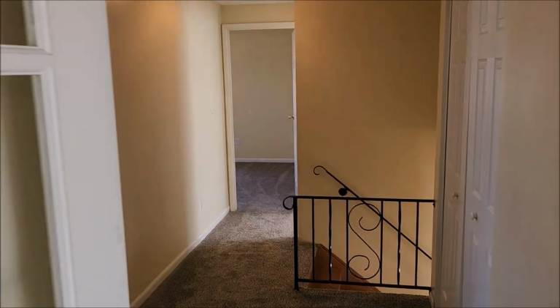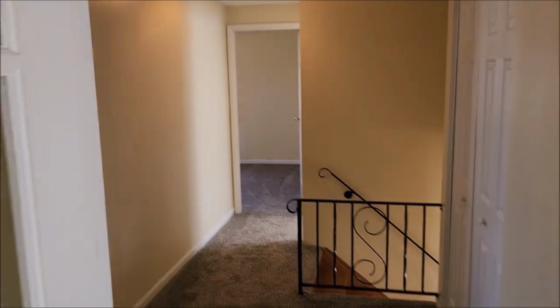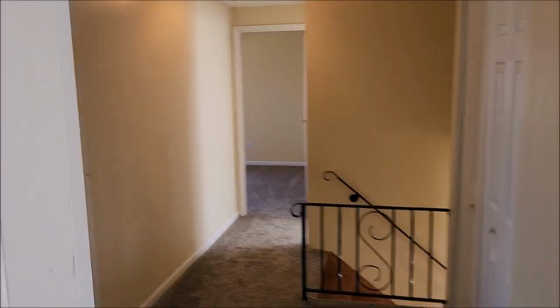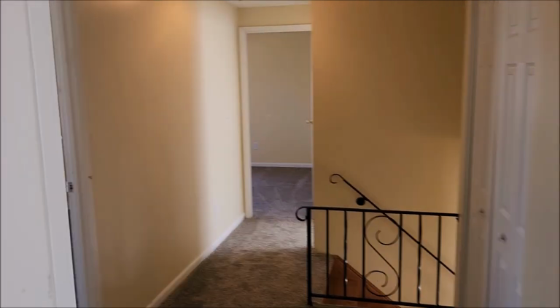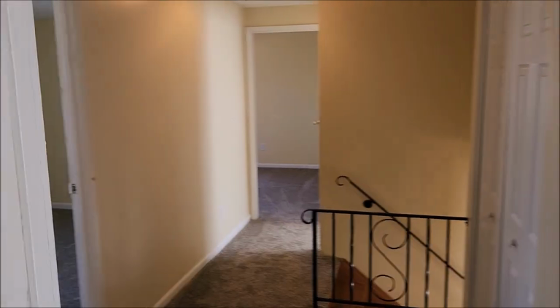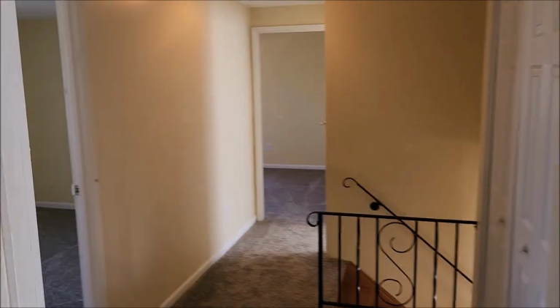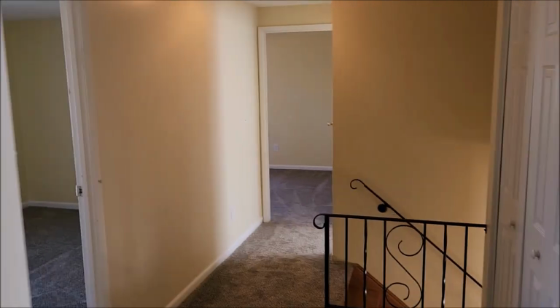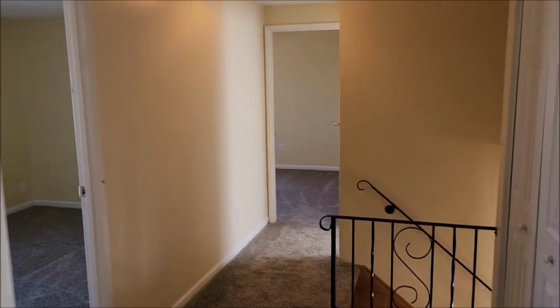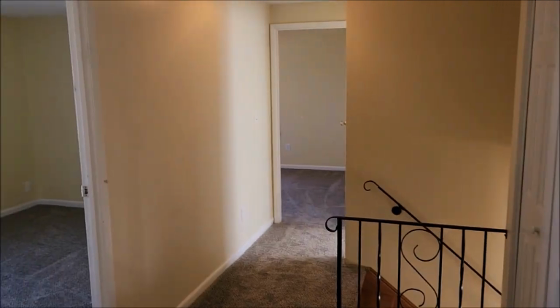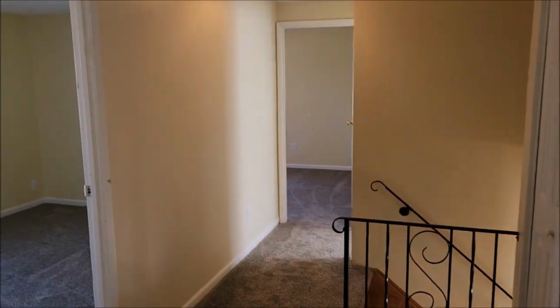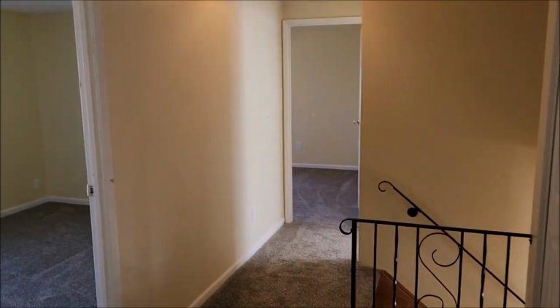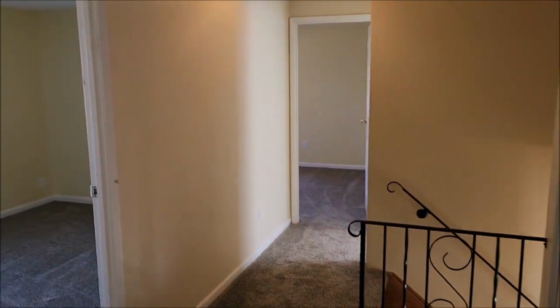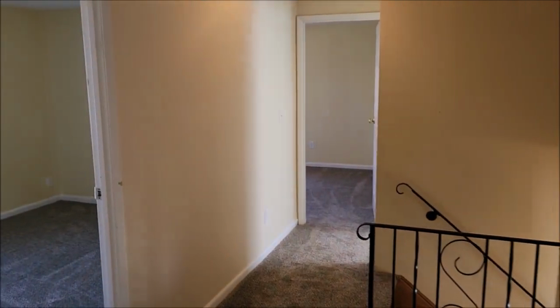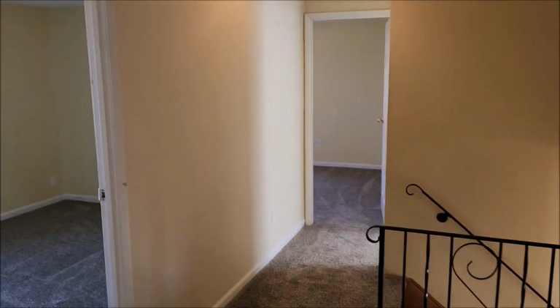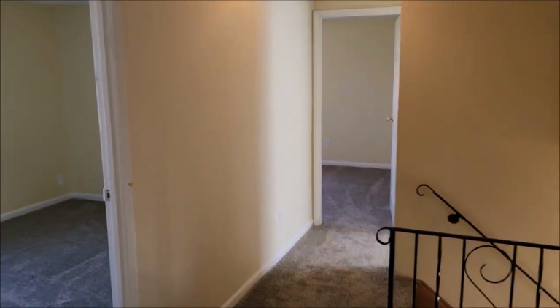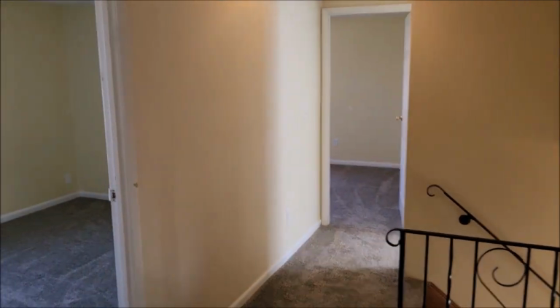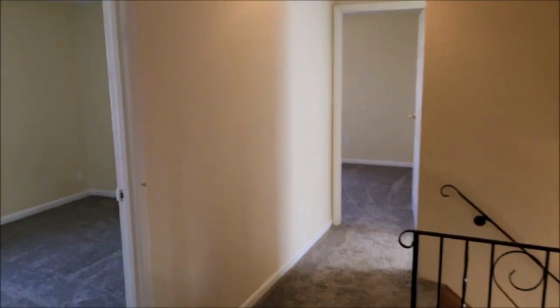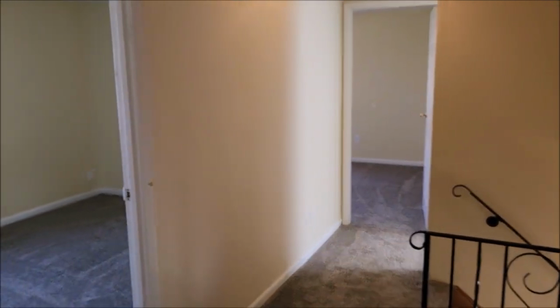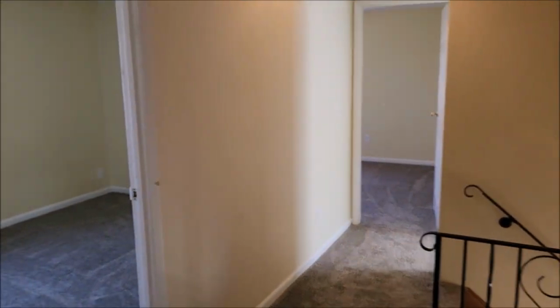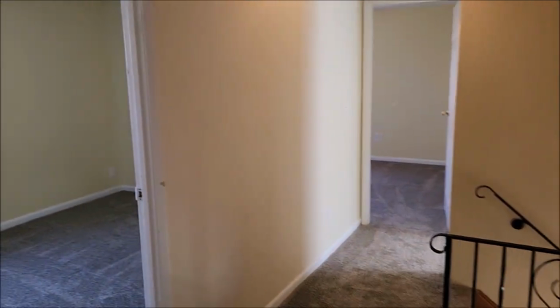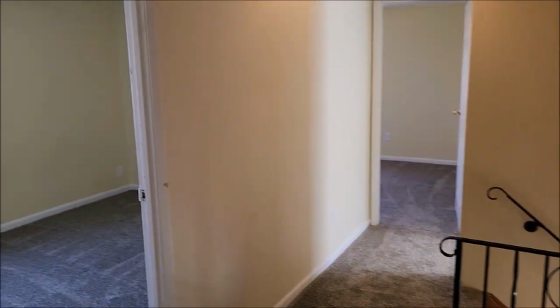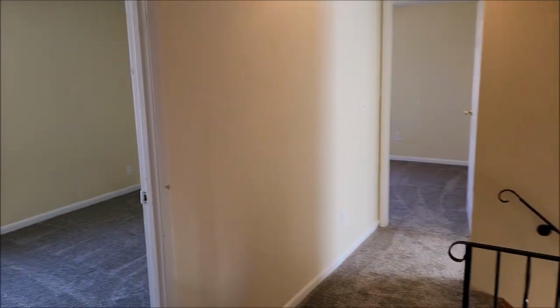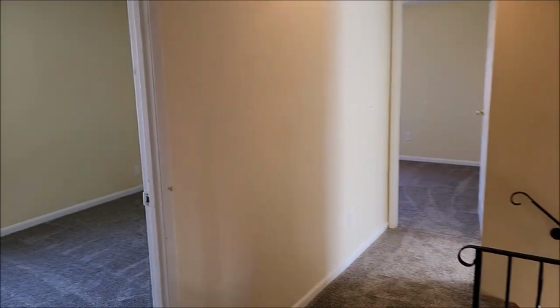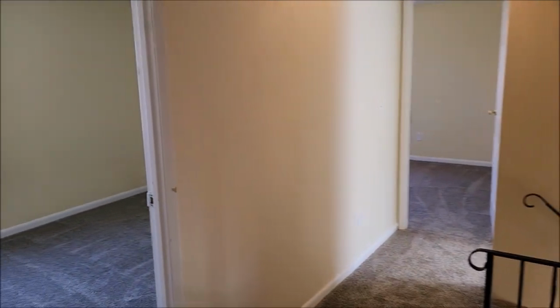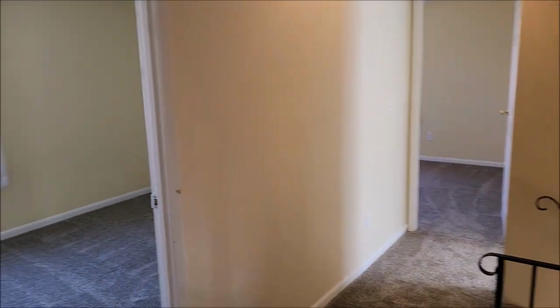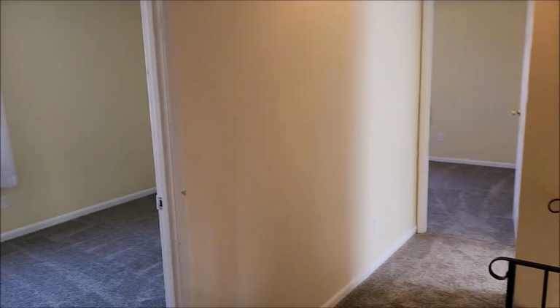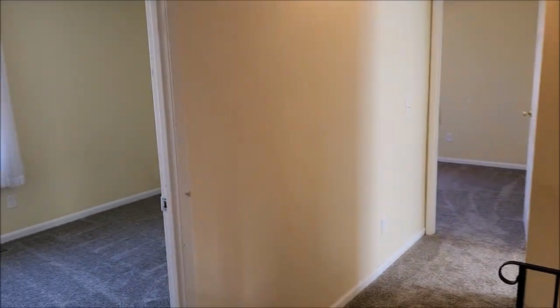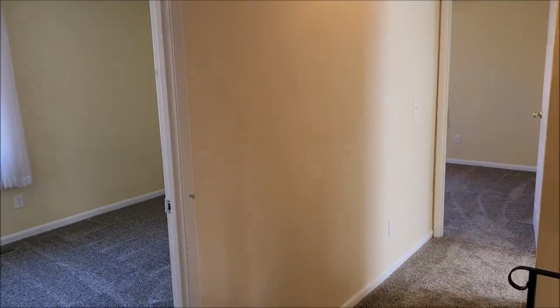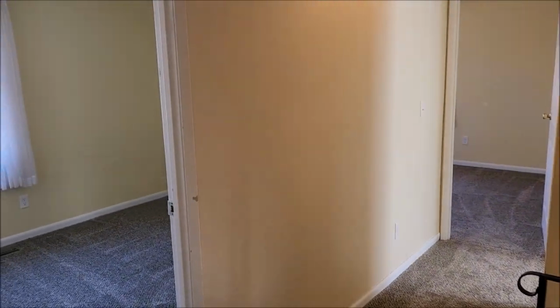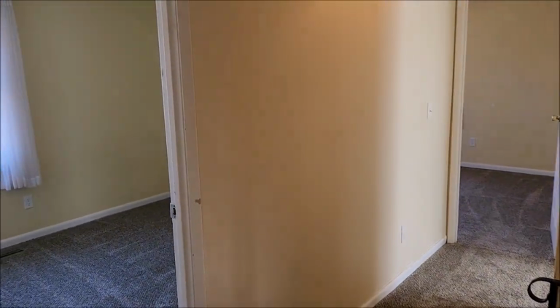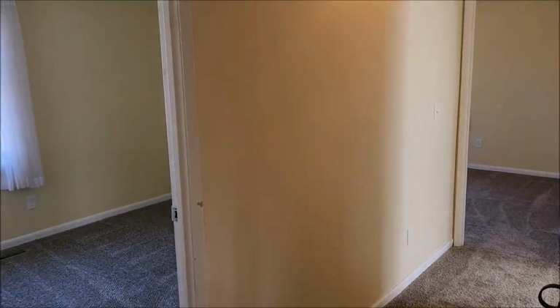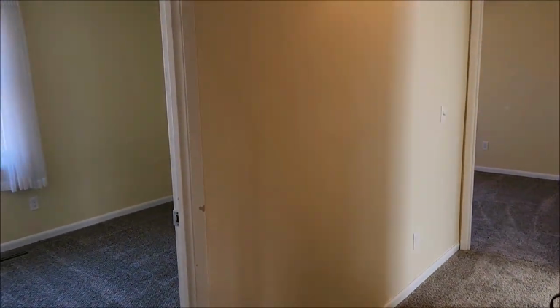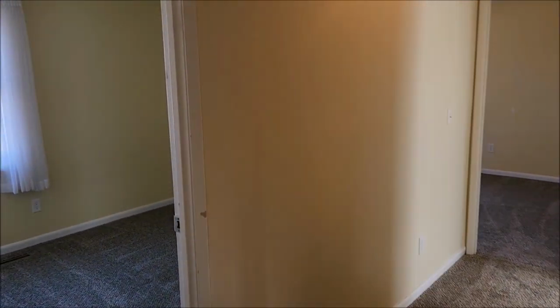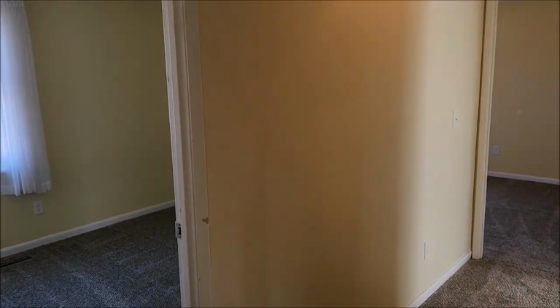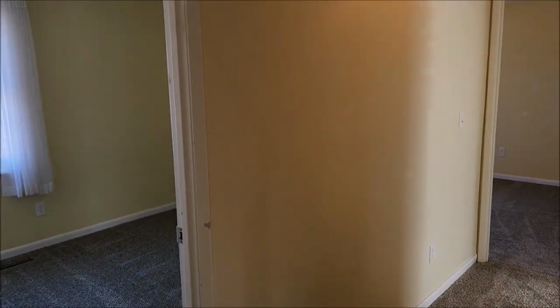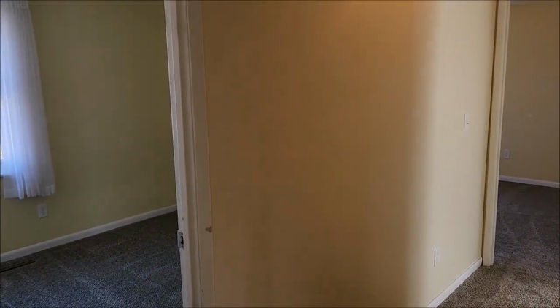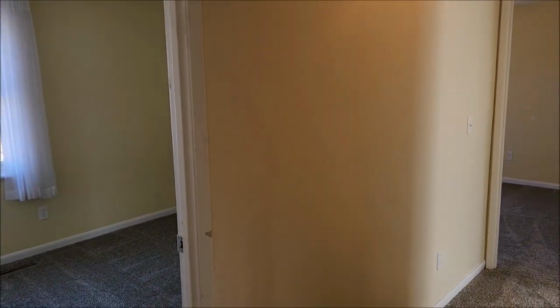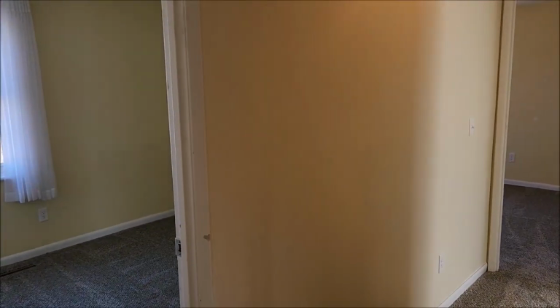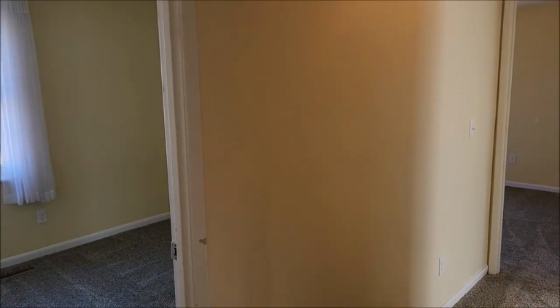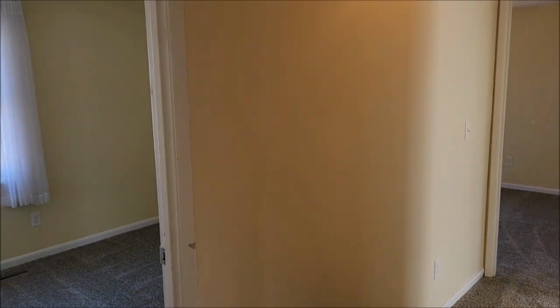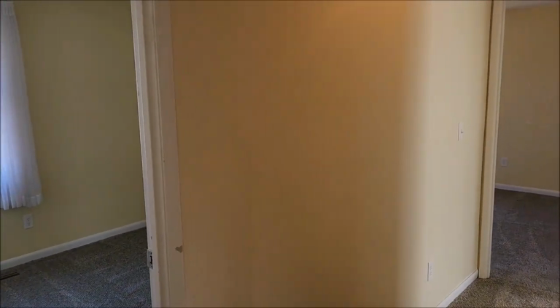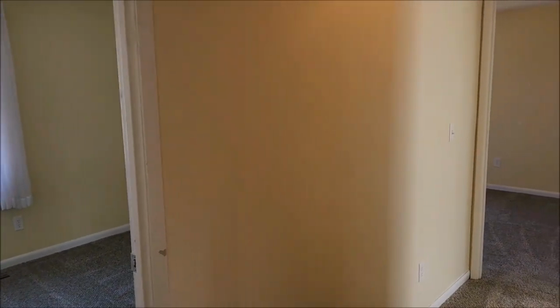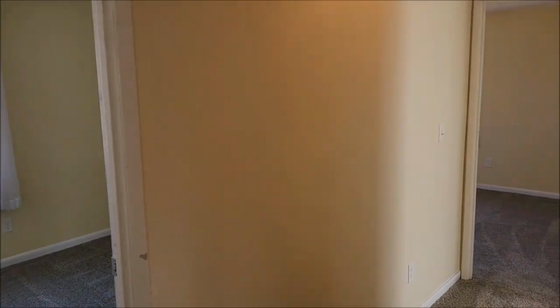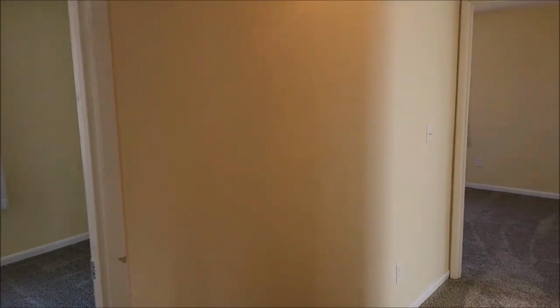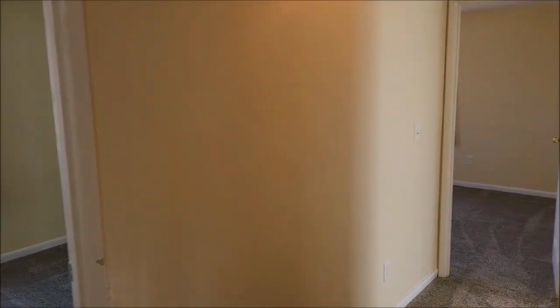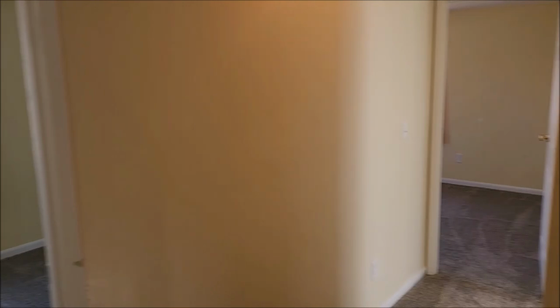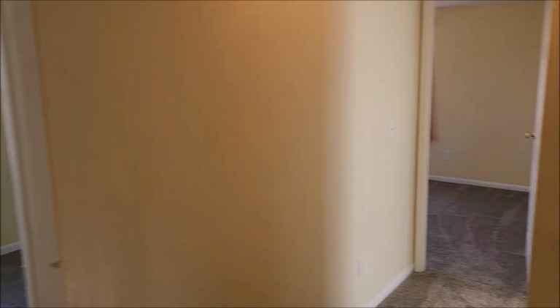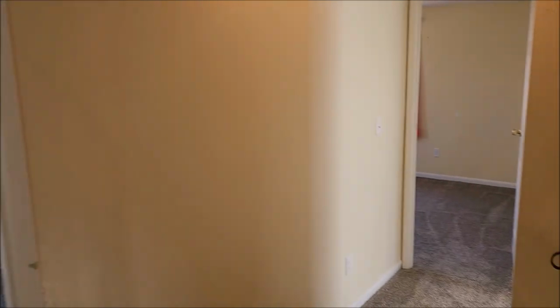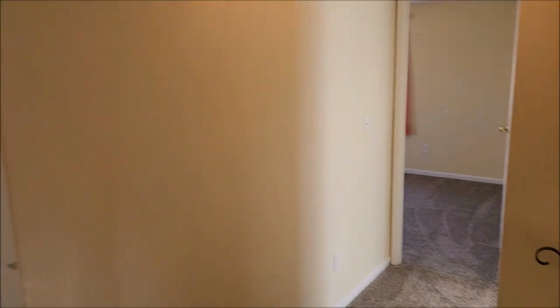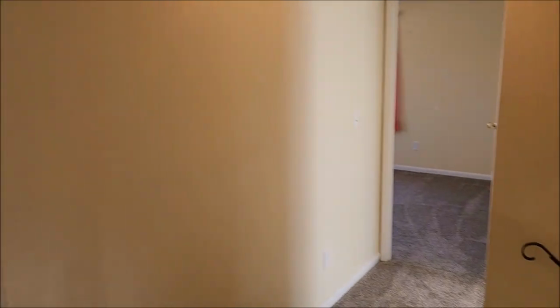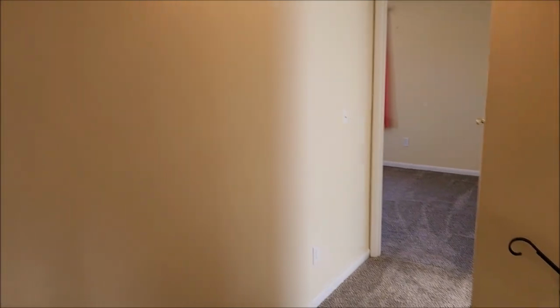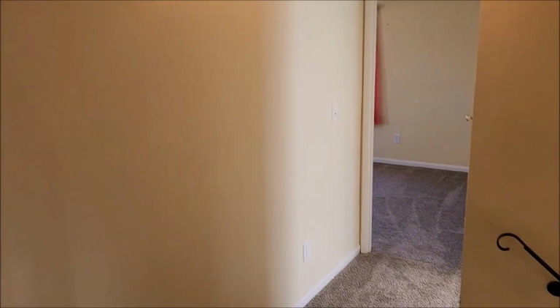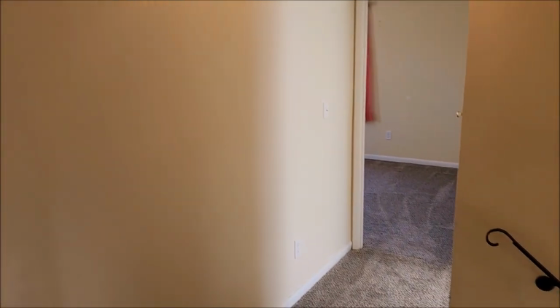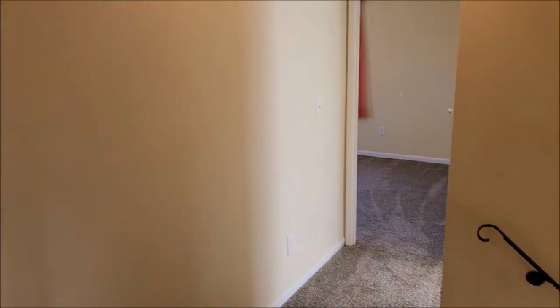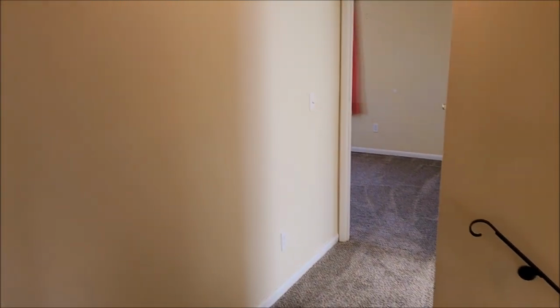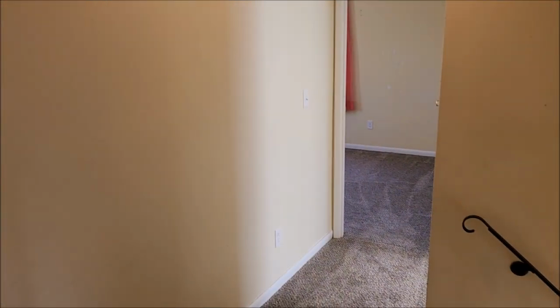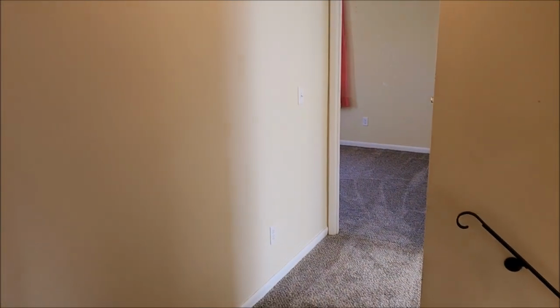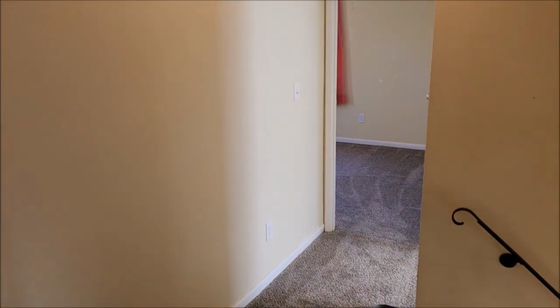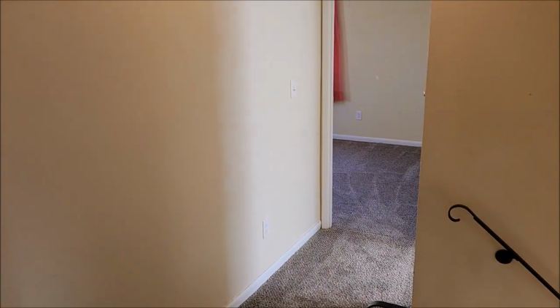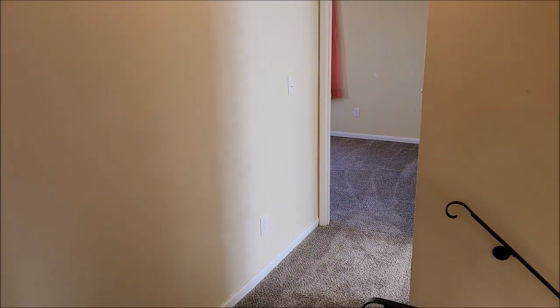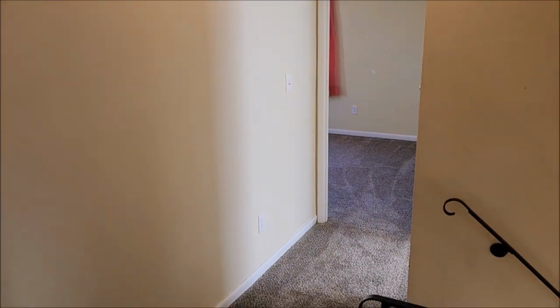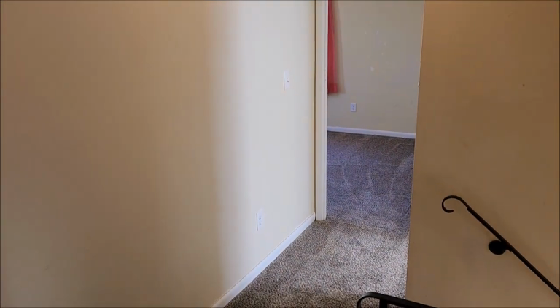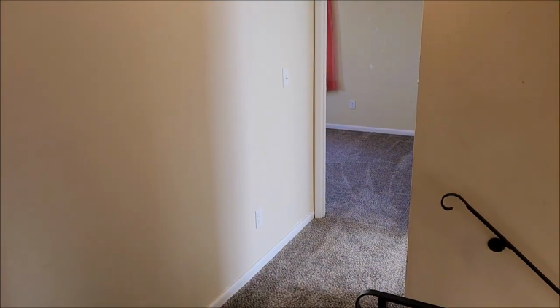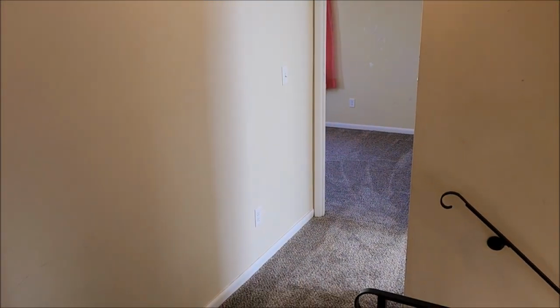Schedule your showing today — this is a great property and it won't last long in this market. Thanks for taking a tour with me!